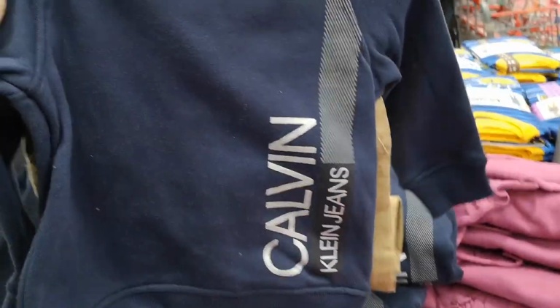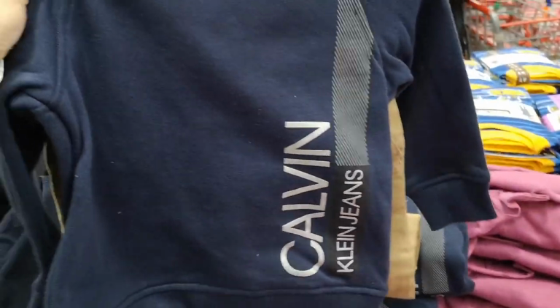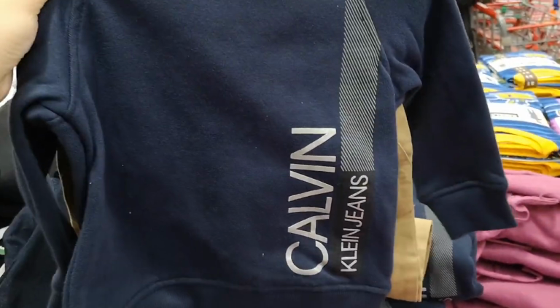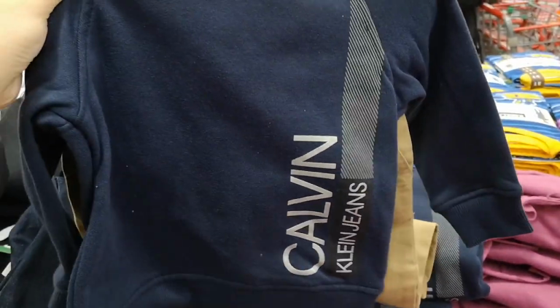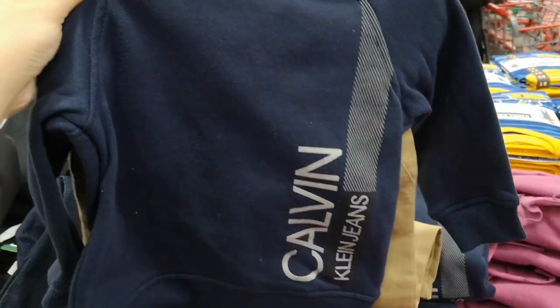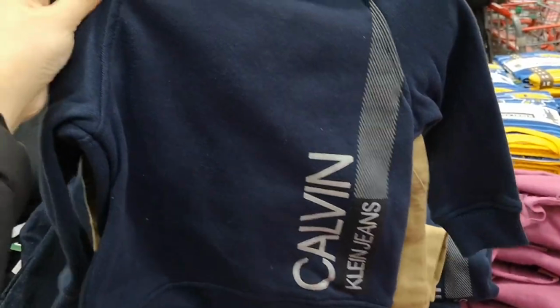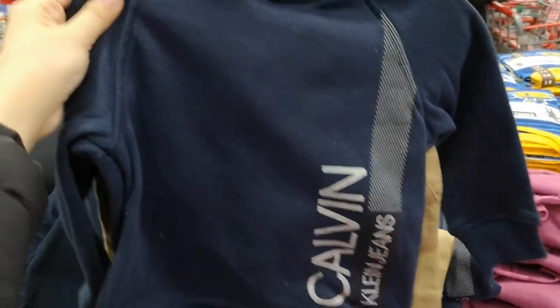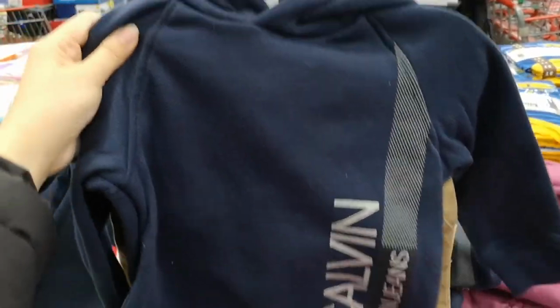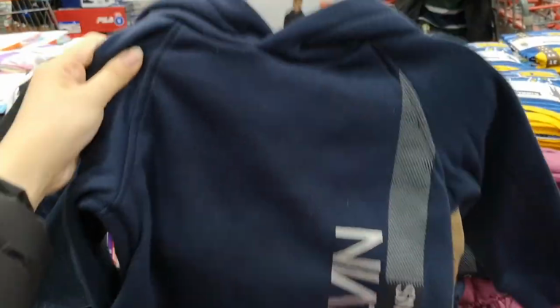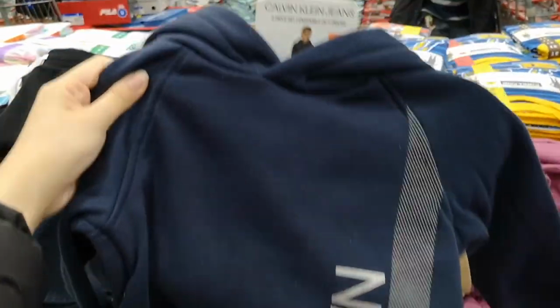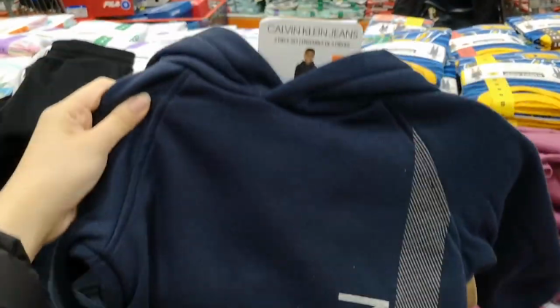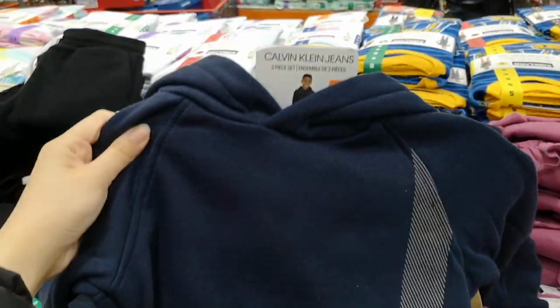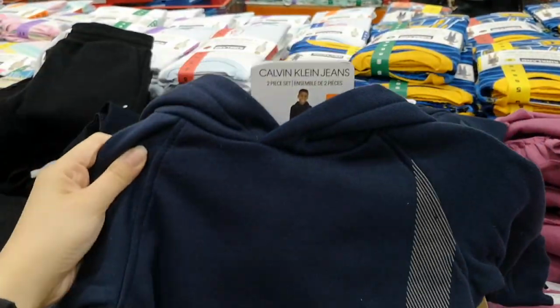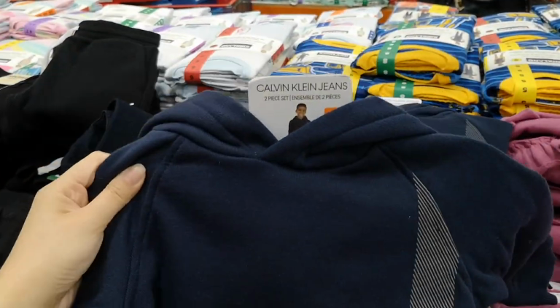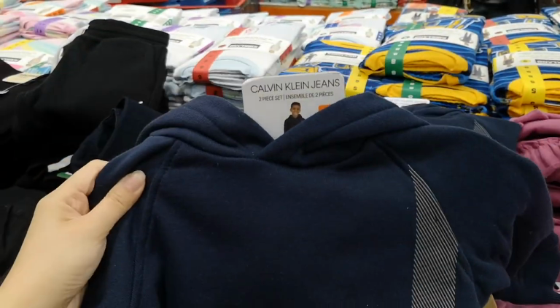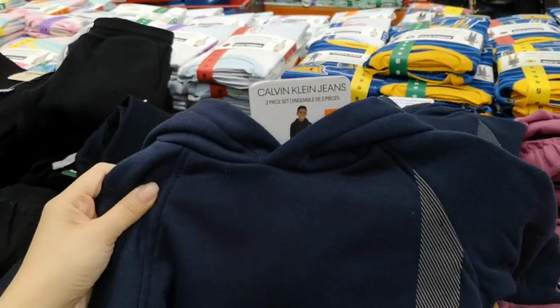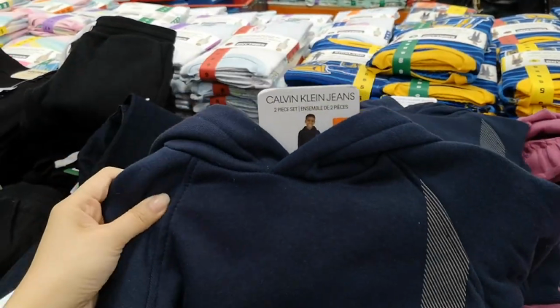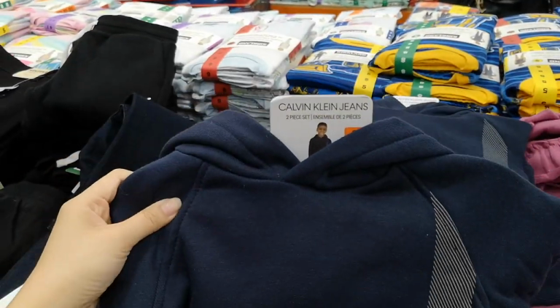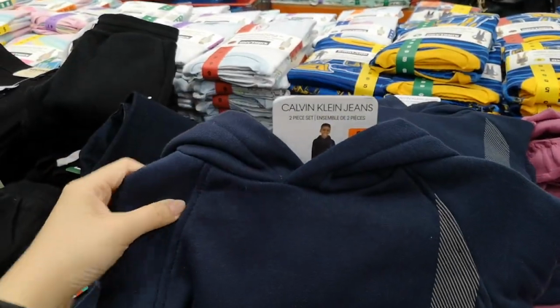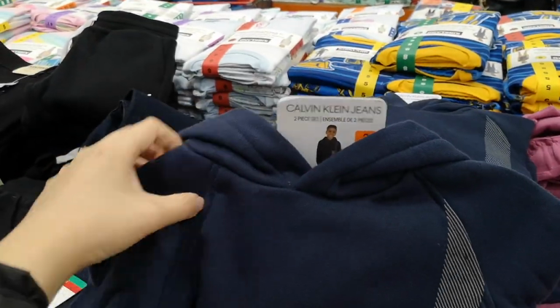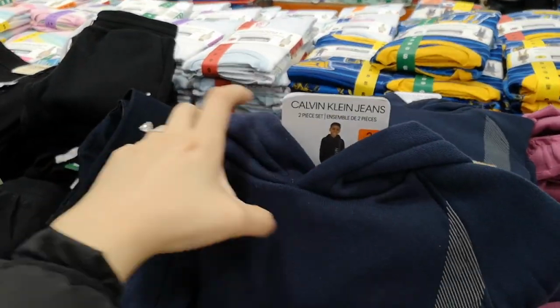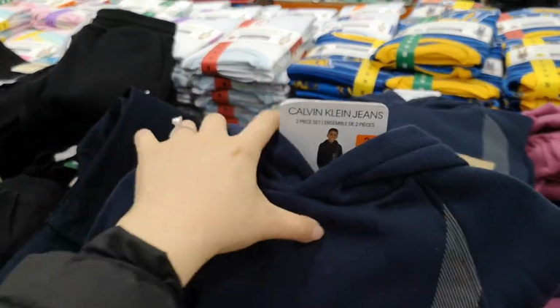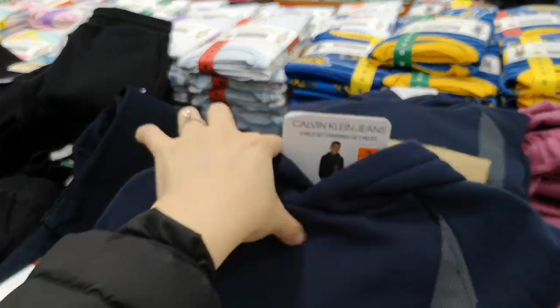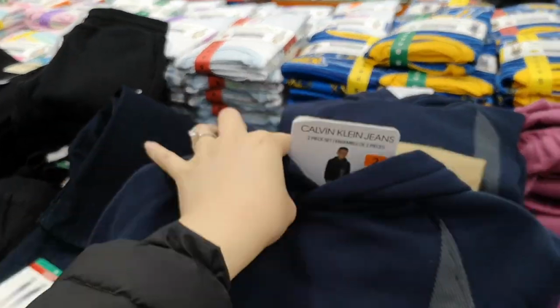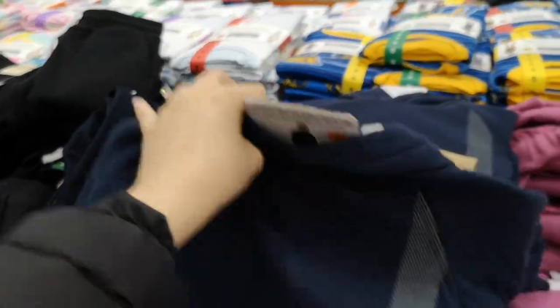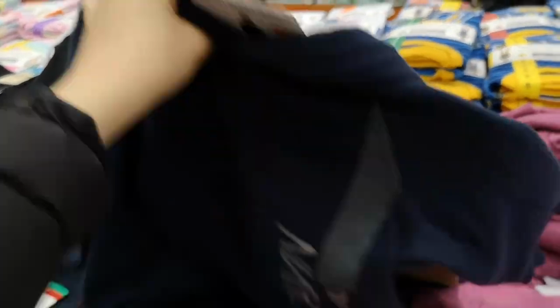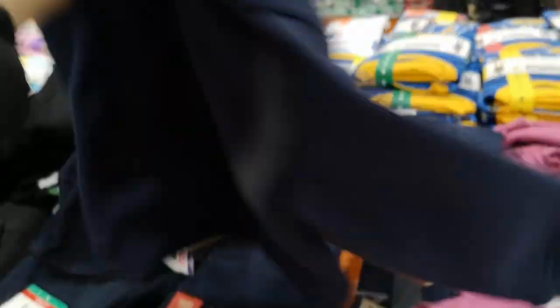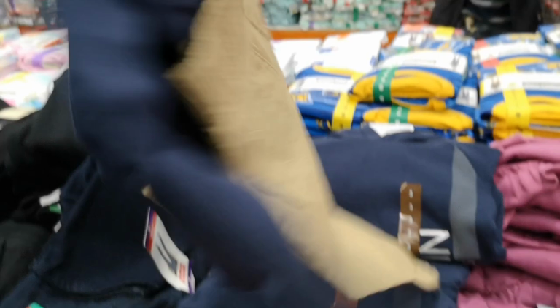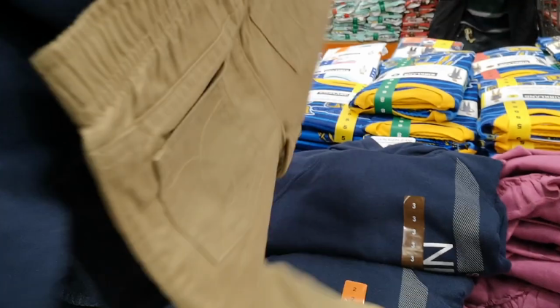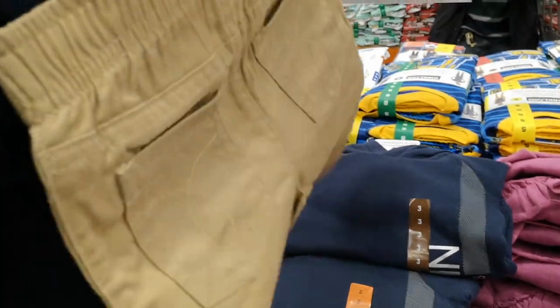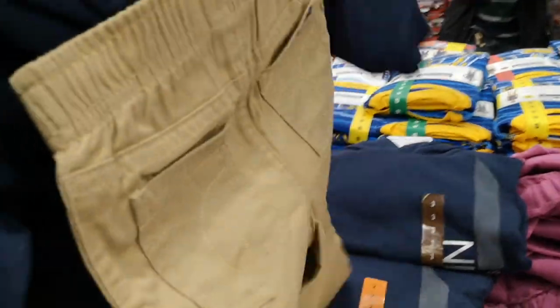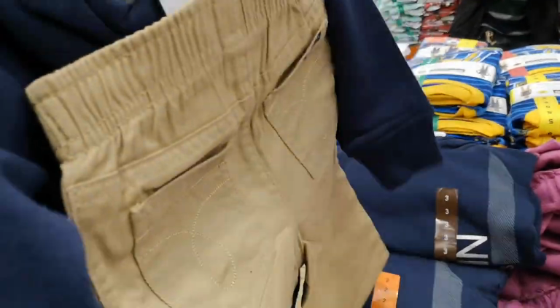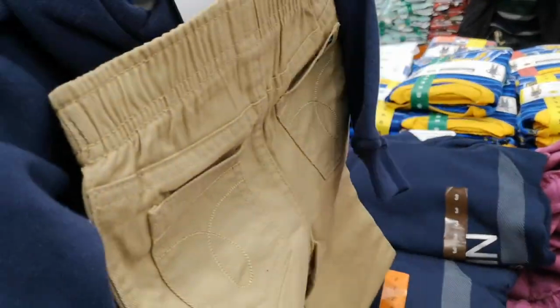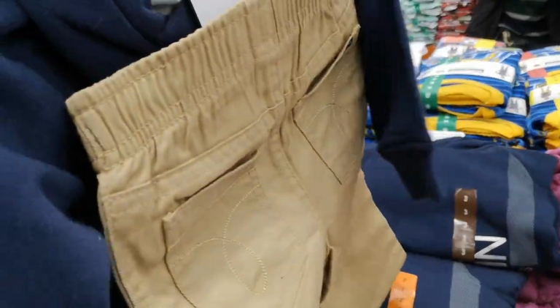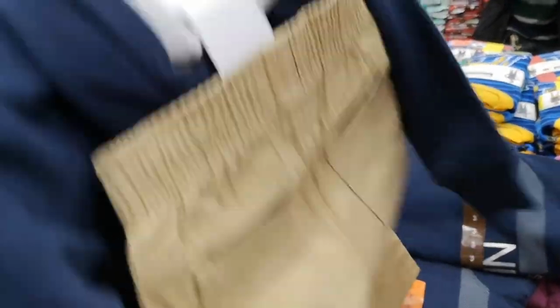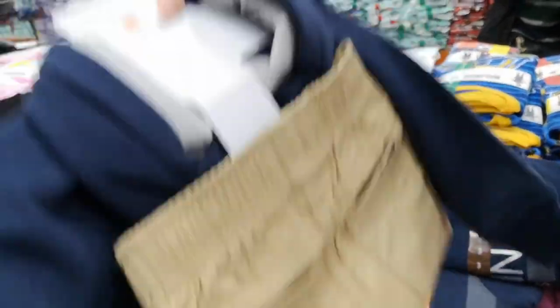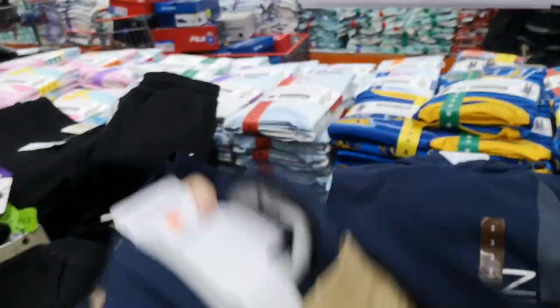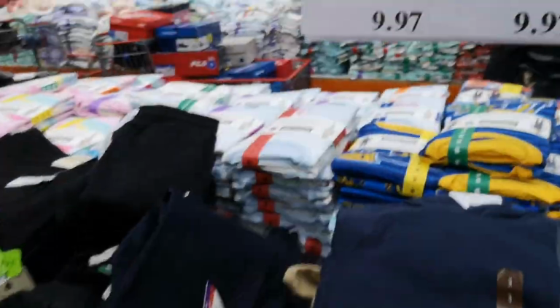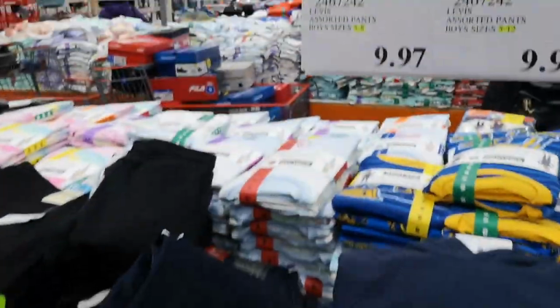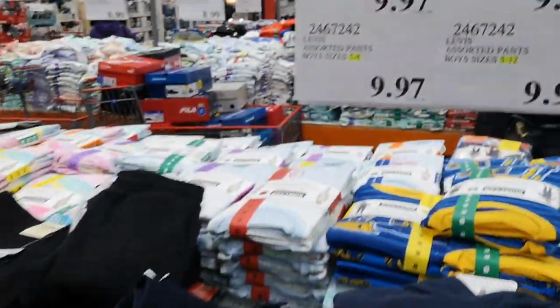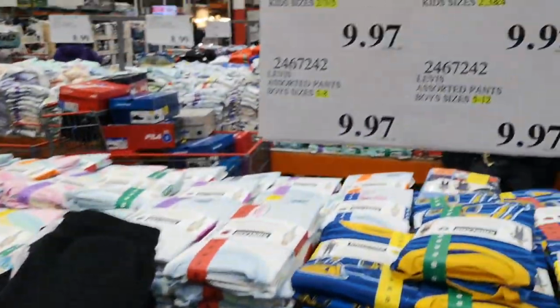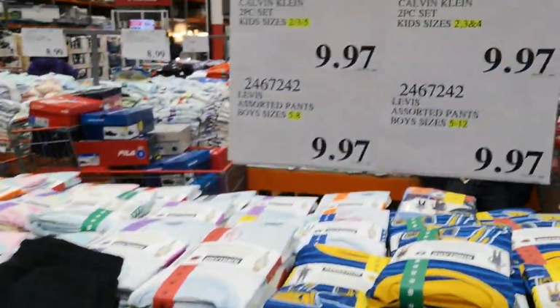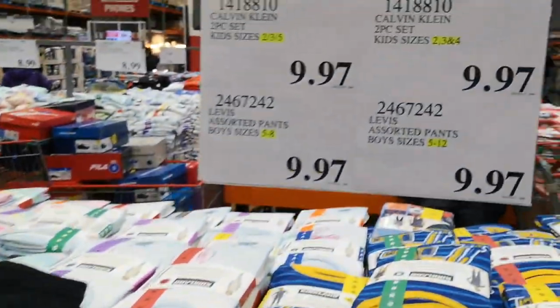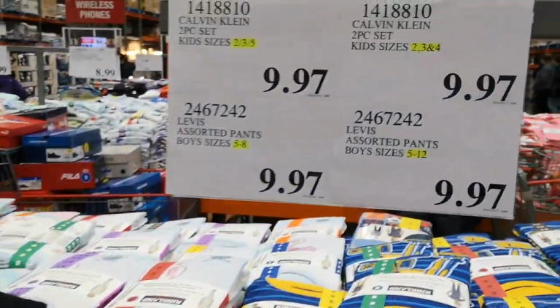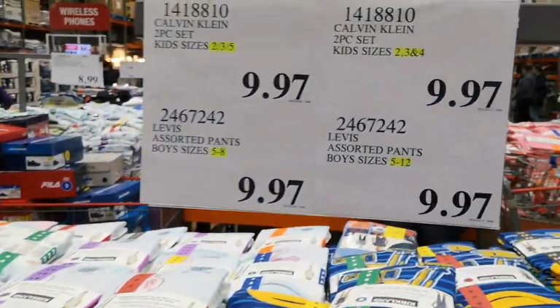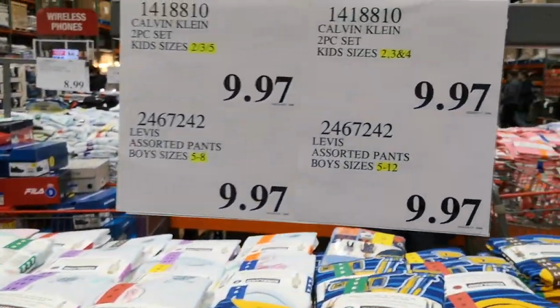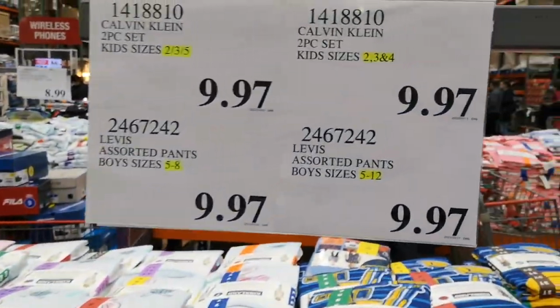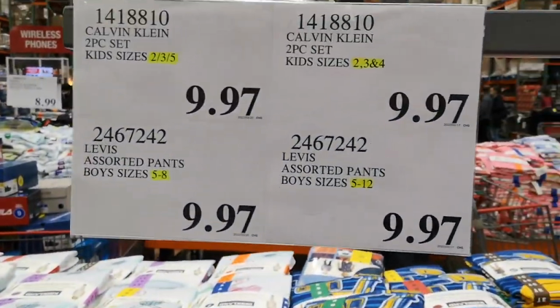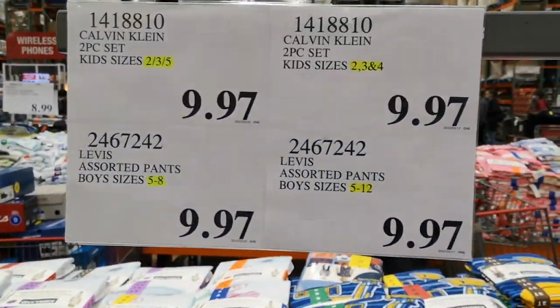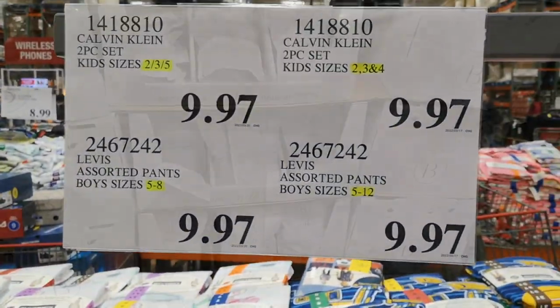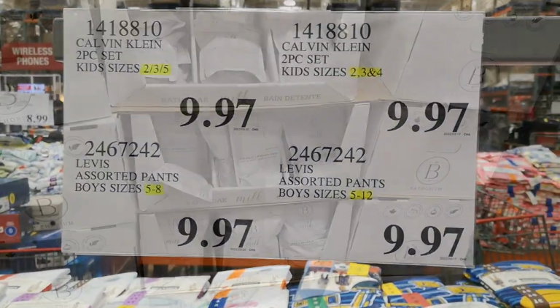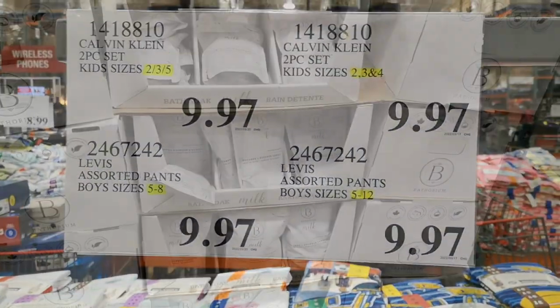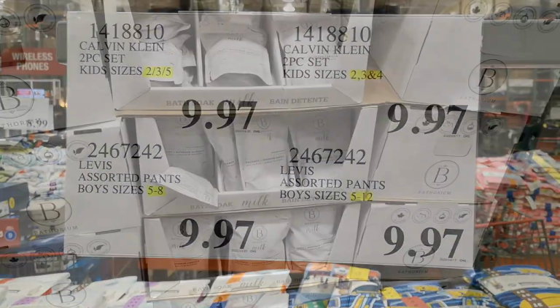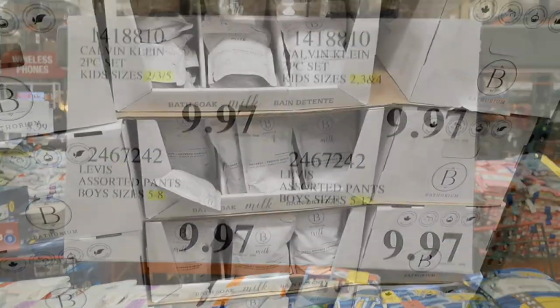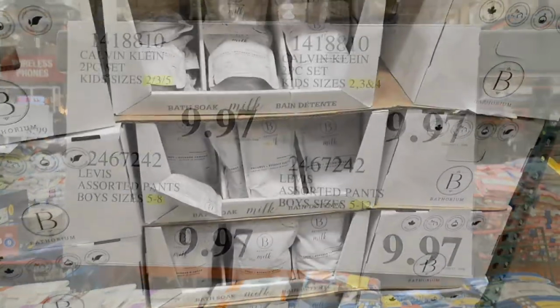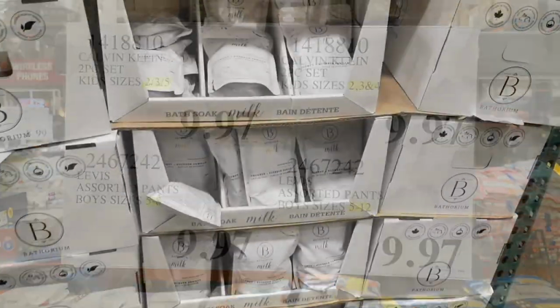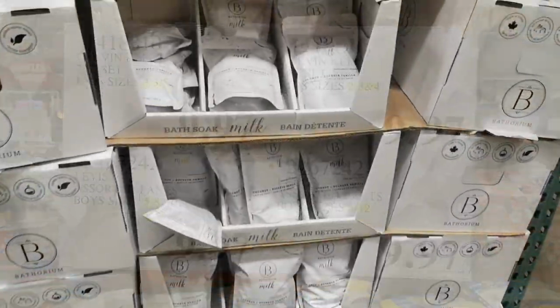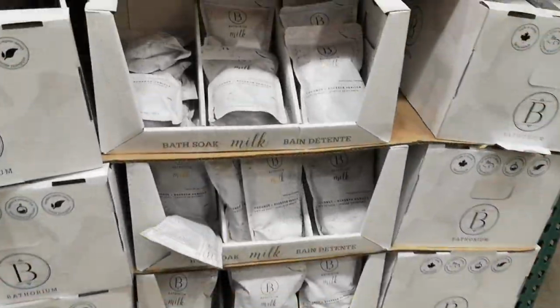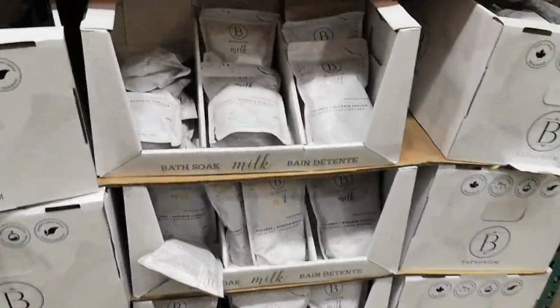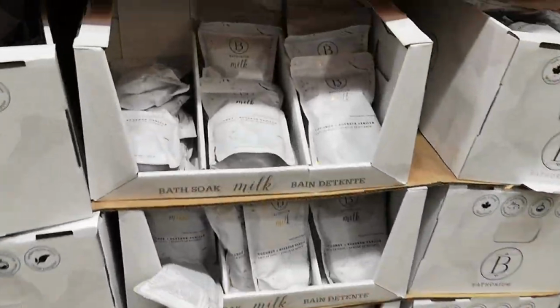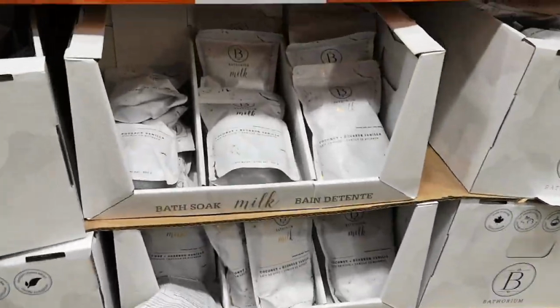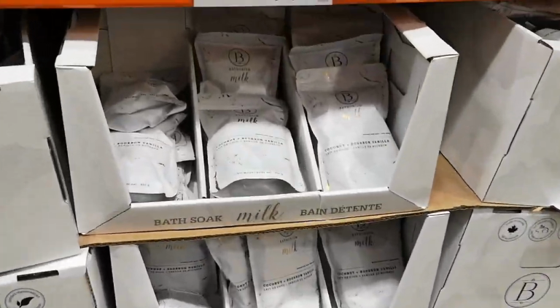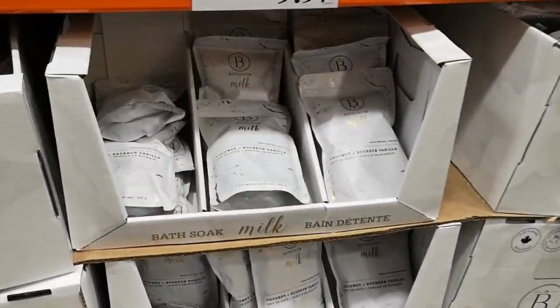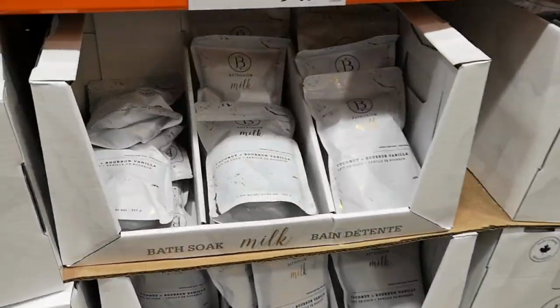These toddler Calvin Klein sets are actually really cute for both boys and girls, and they are super affordable at $9.97.